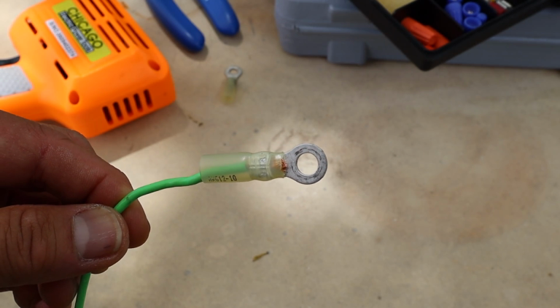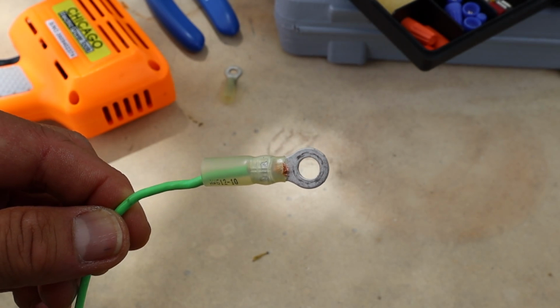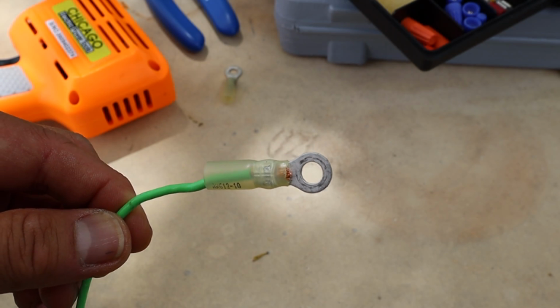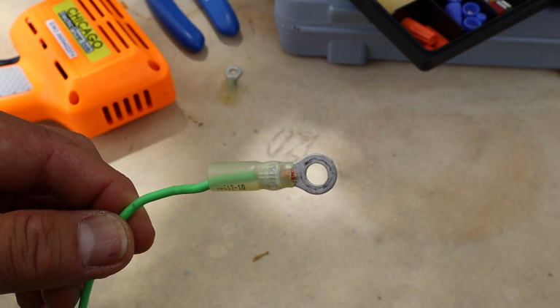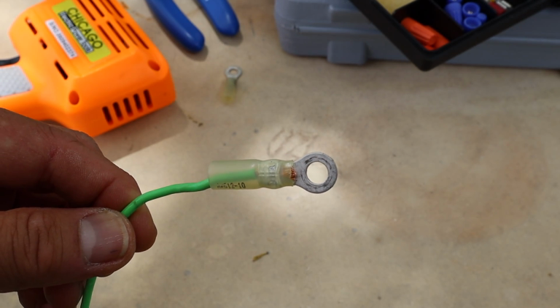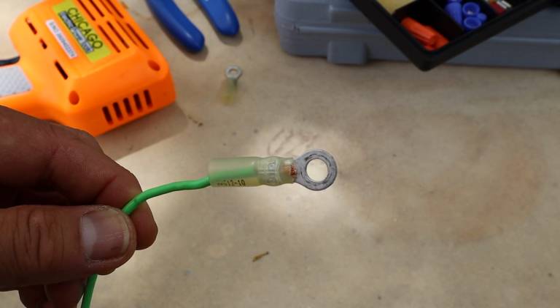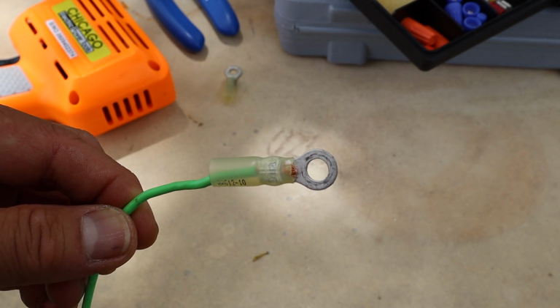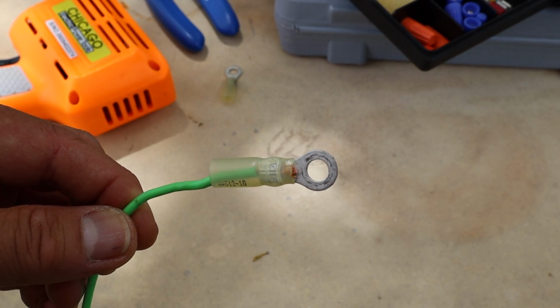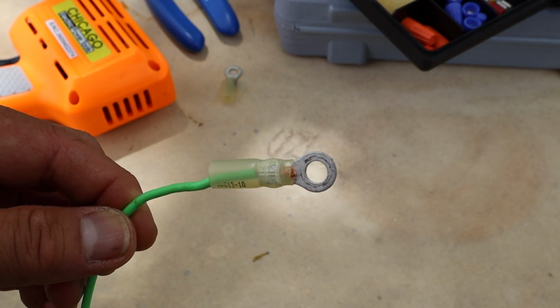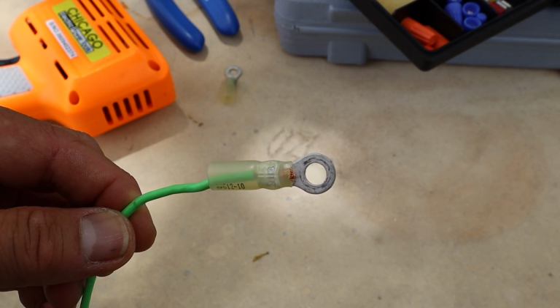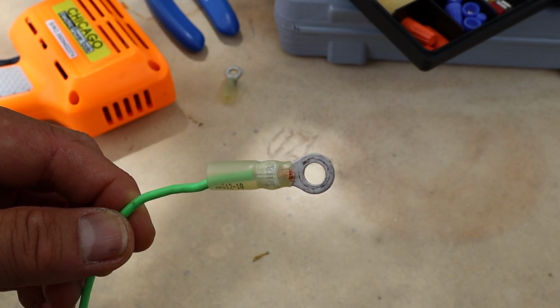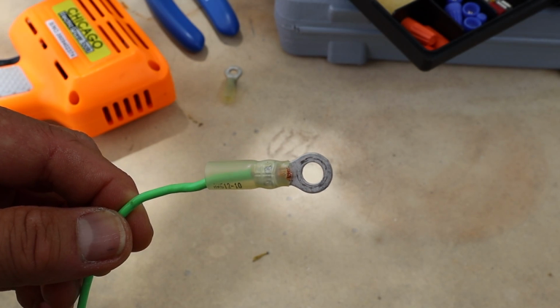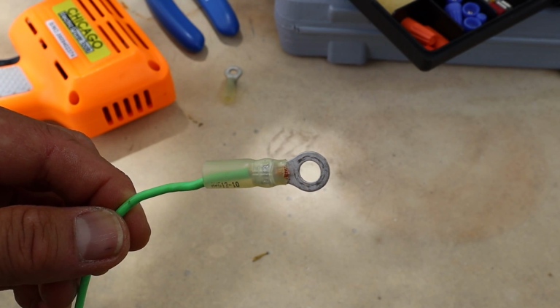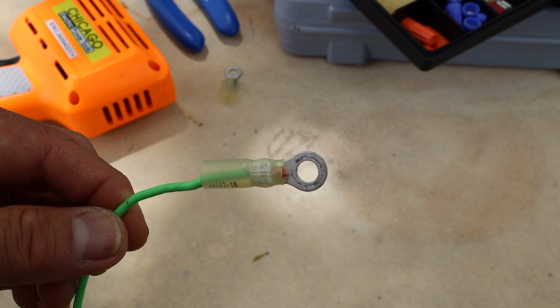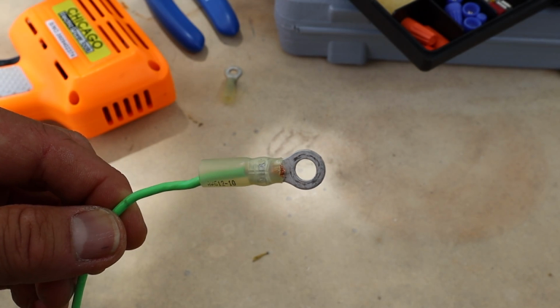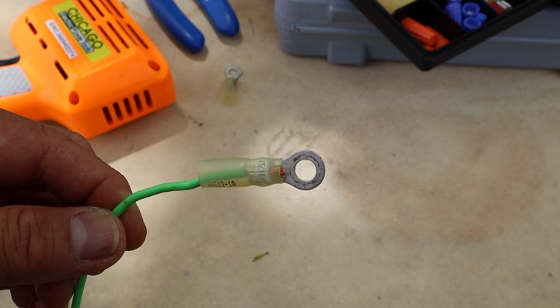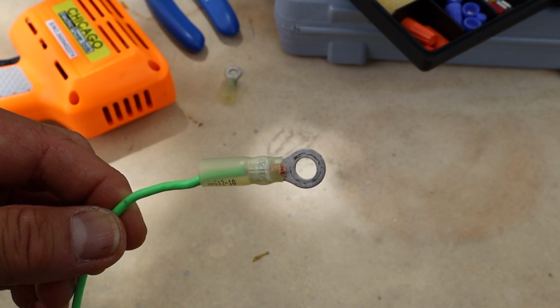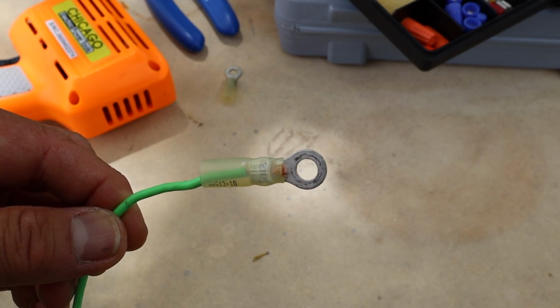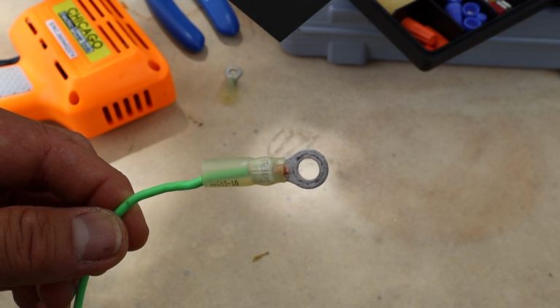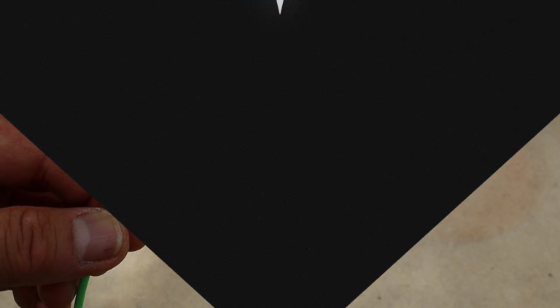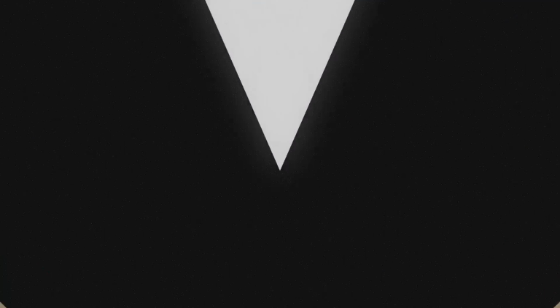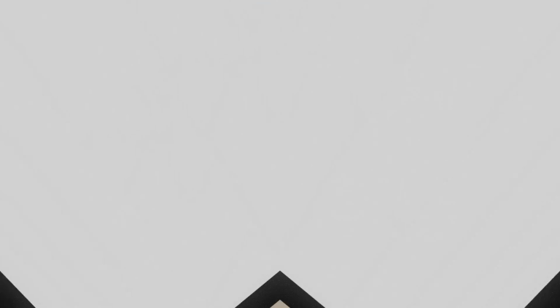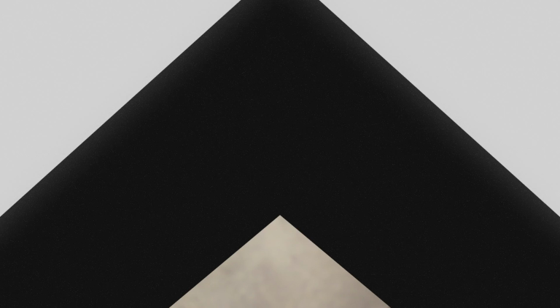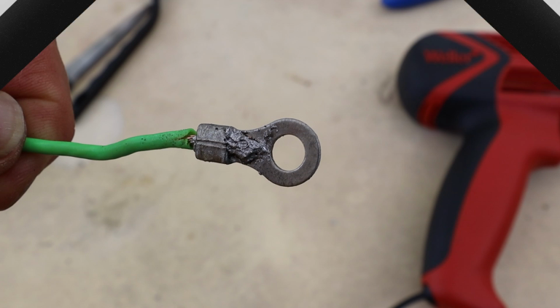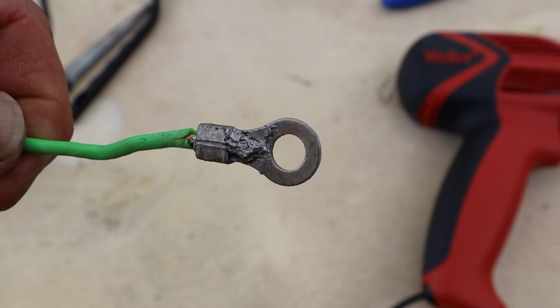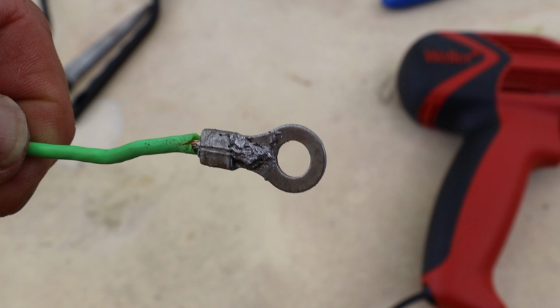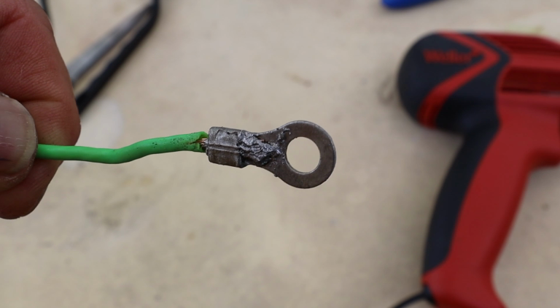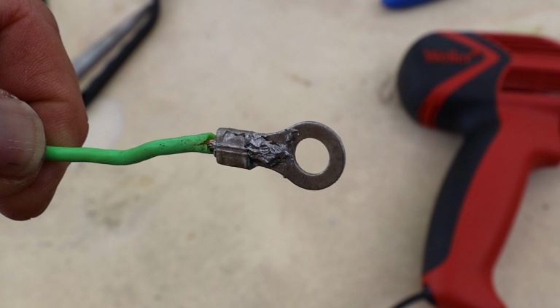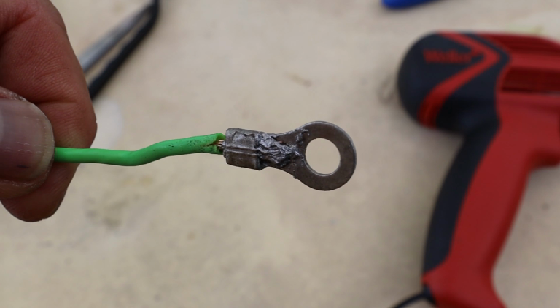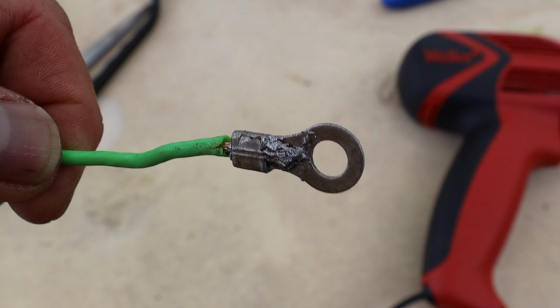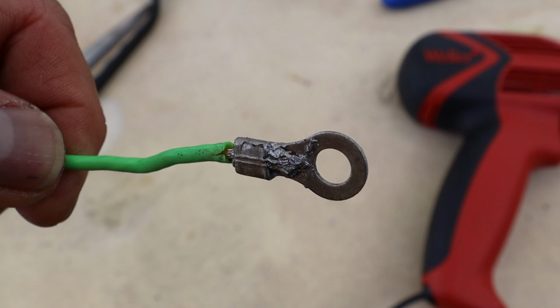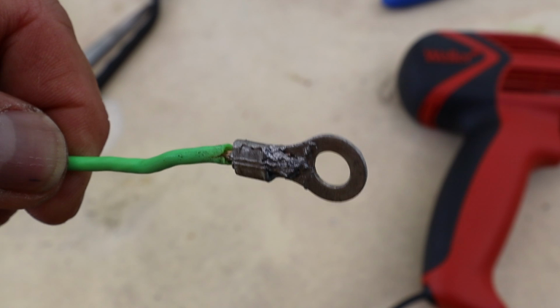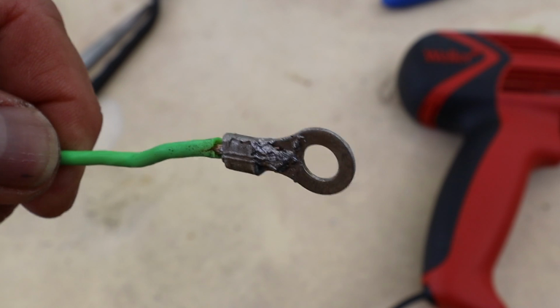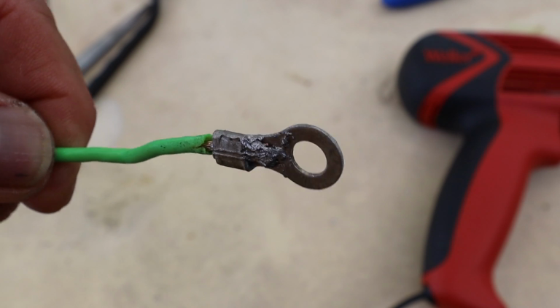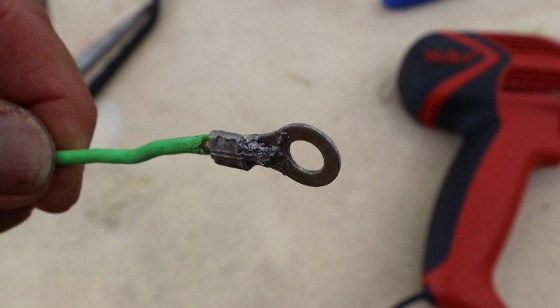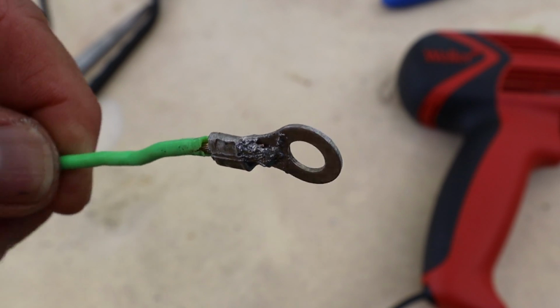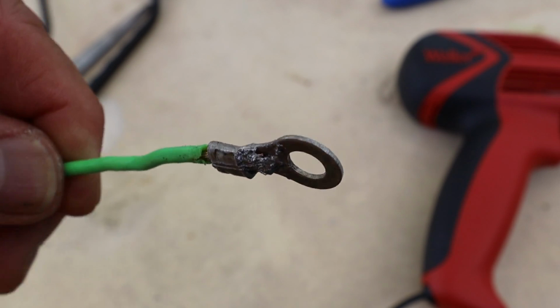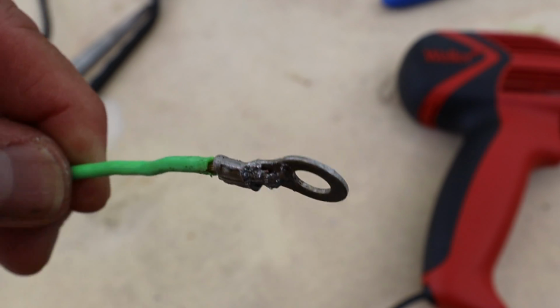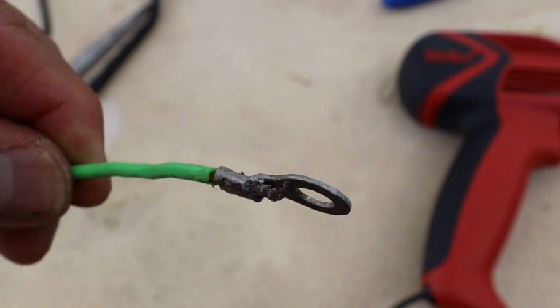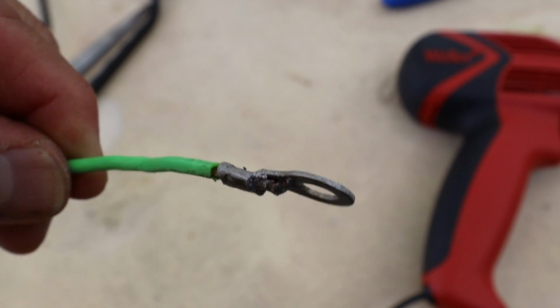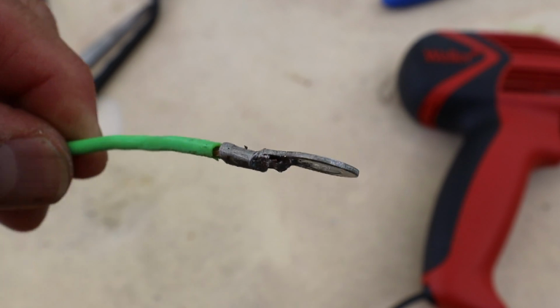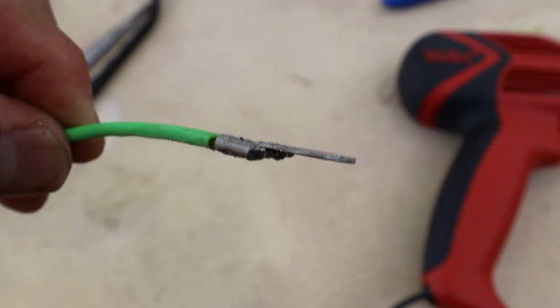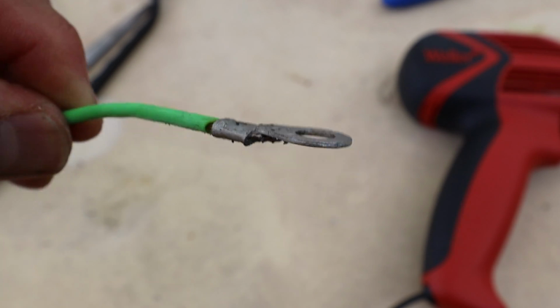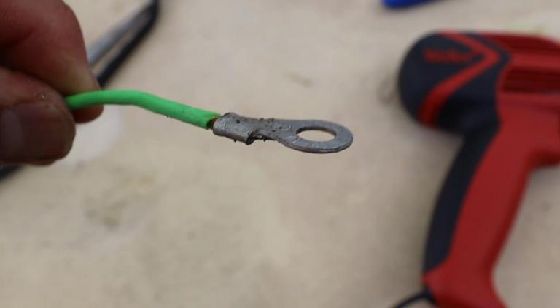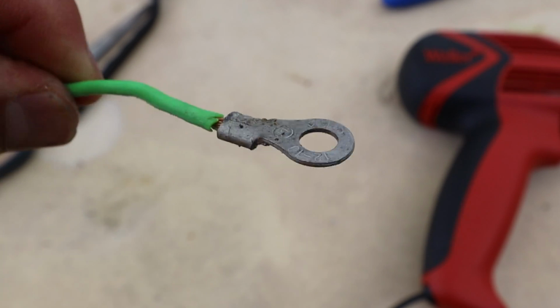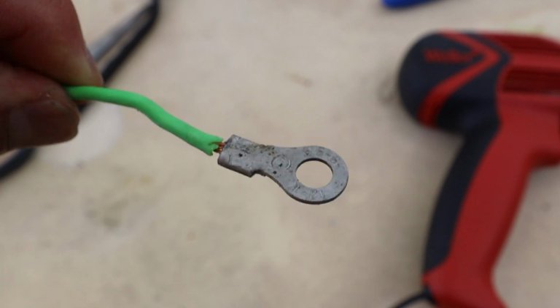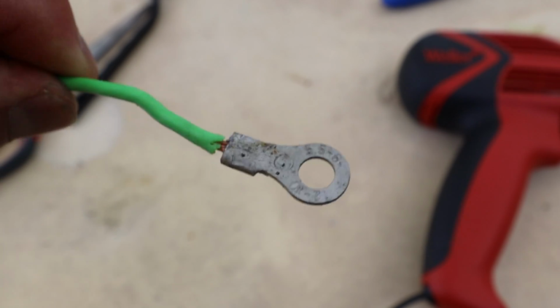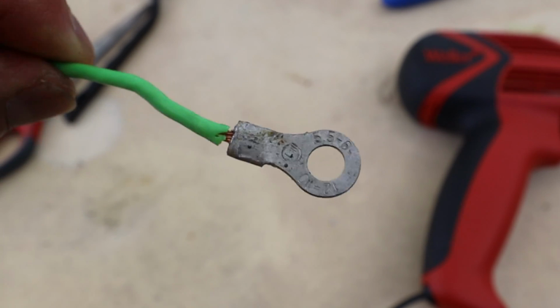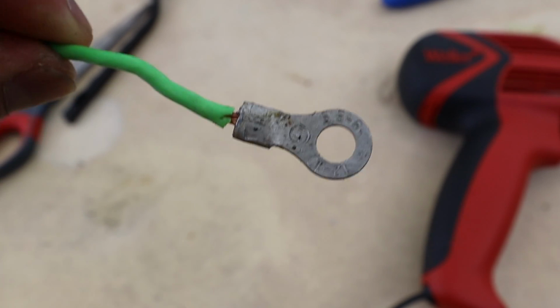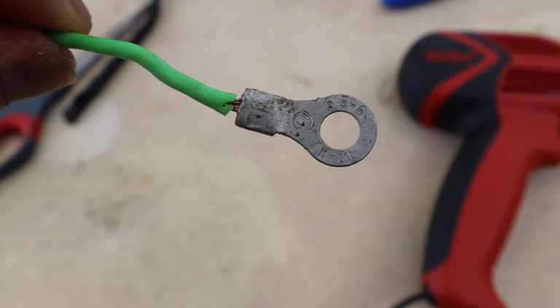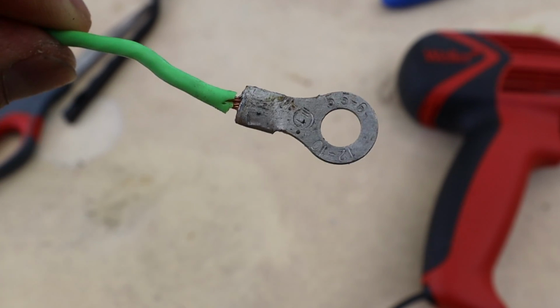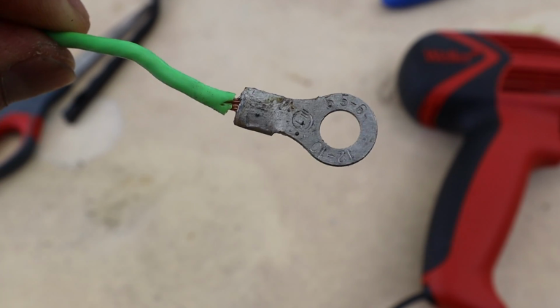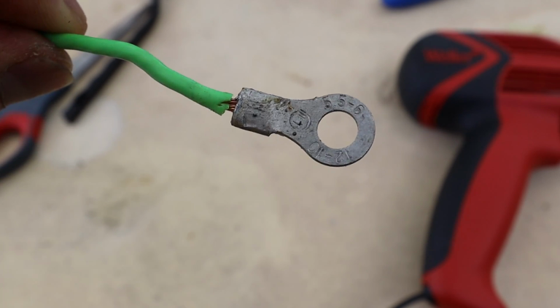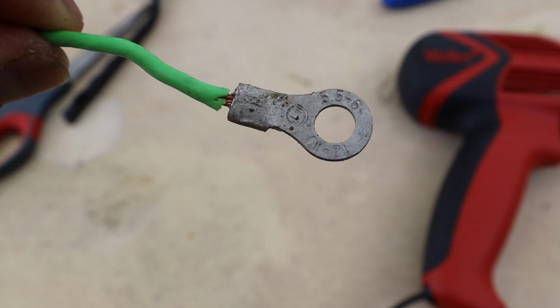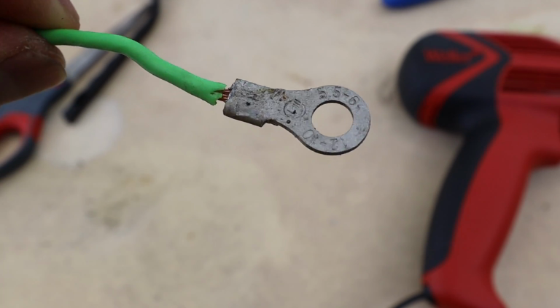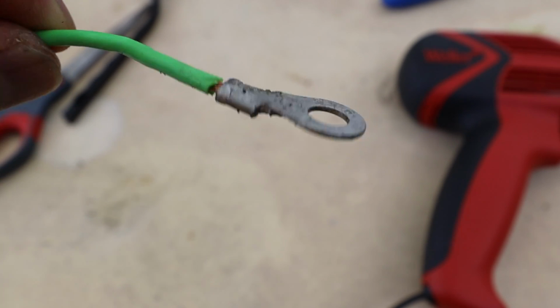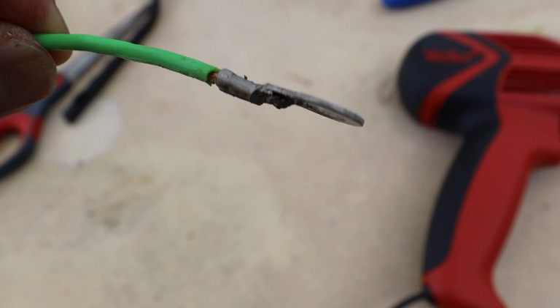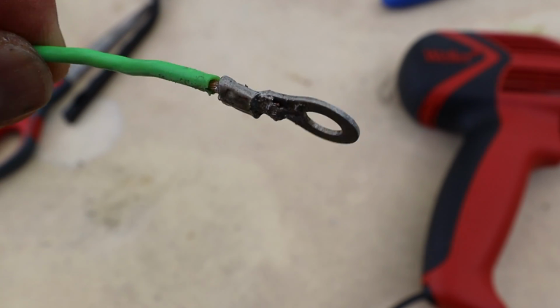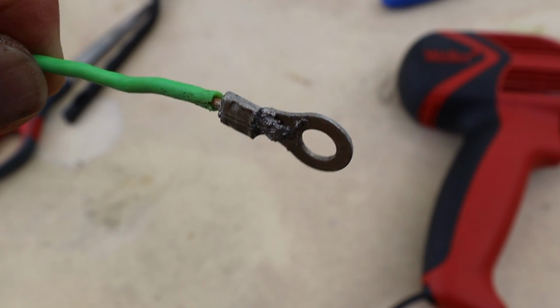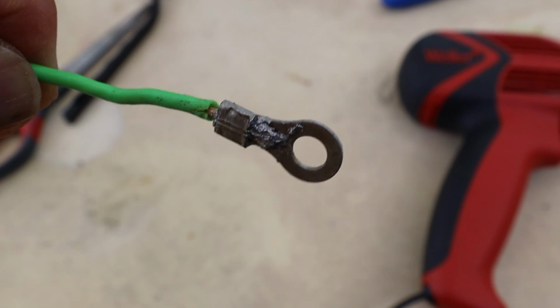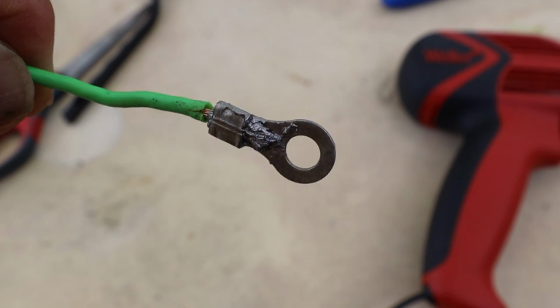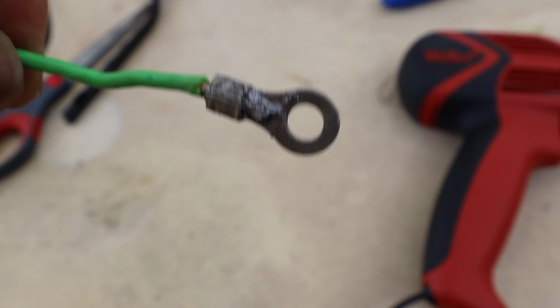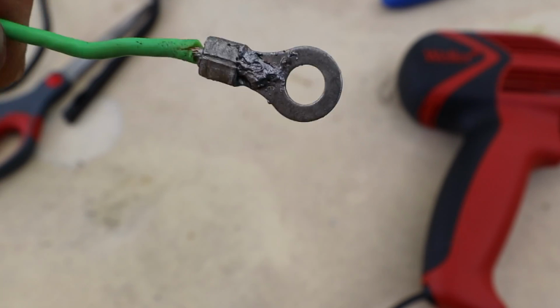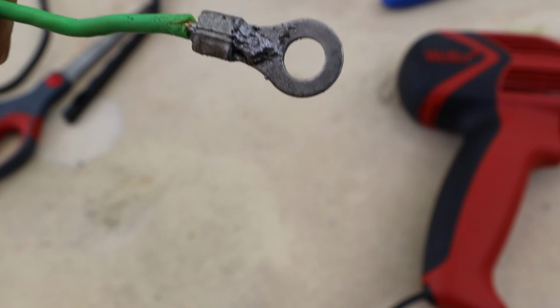Okay, I just crimped it. I'm going to go ahead and put some solder into it. I took off the heat shrink and just put some solder in it.